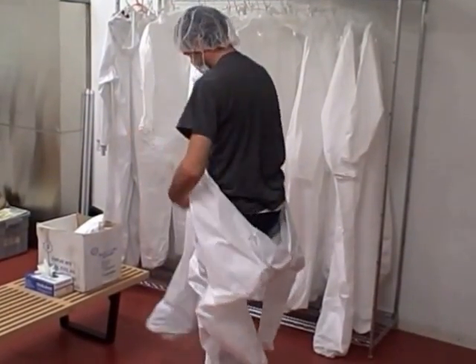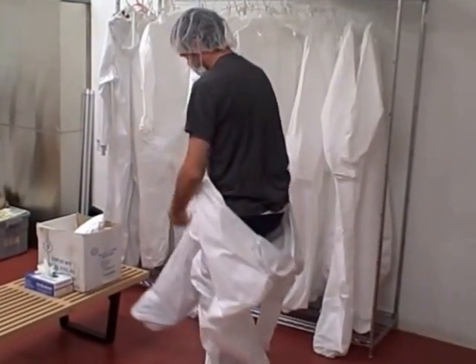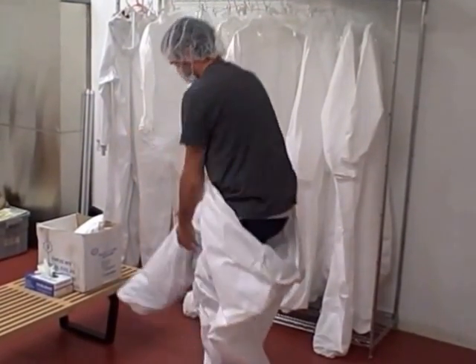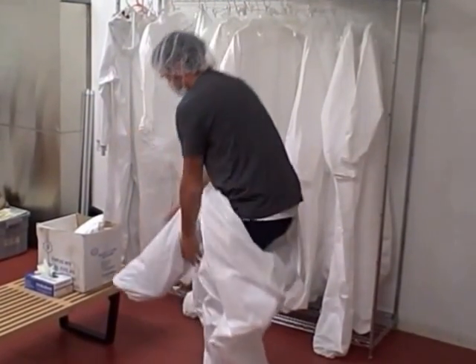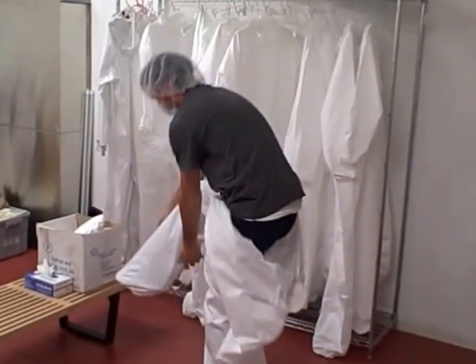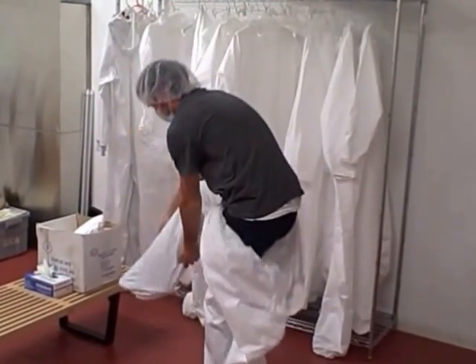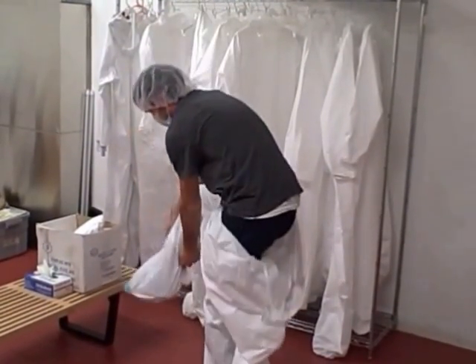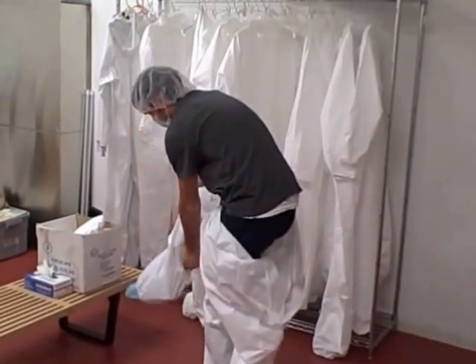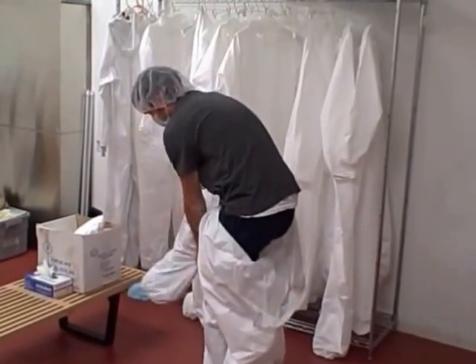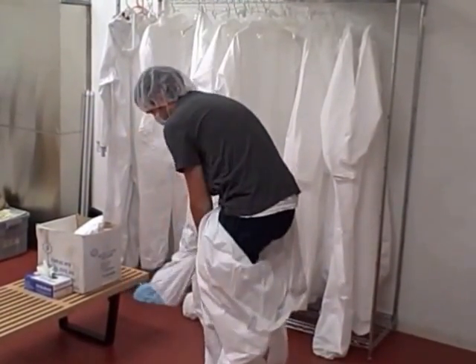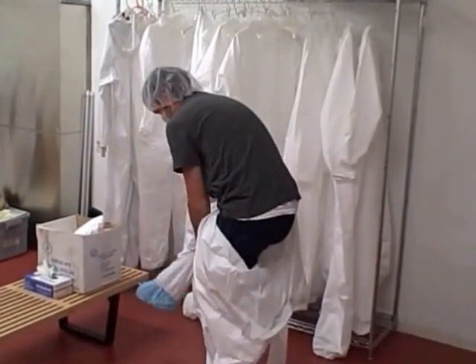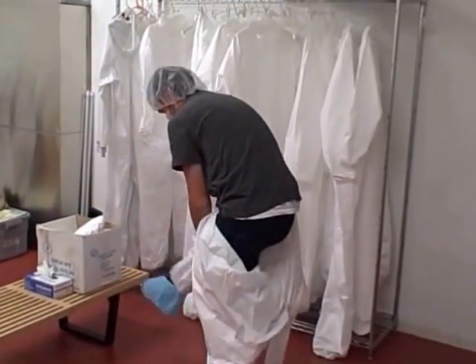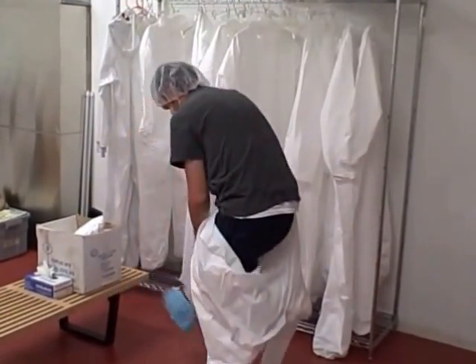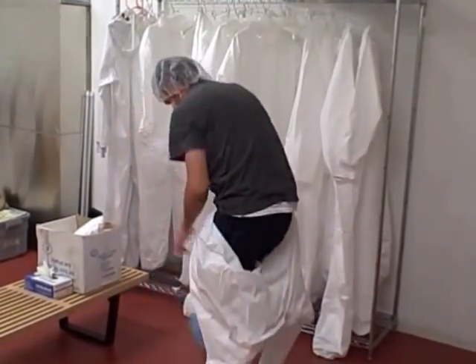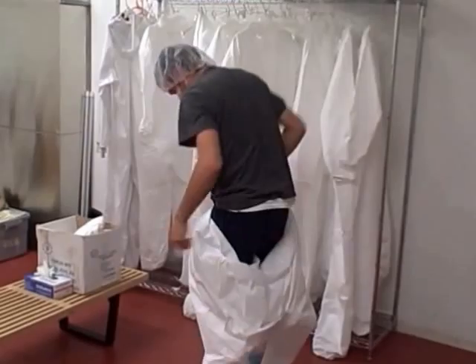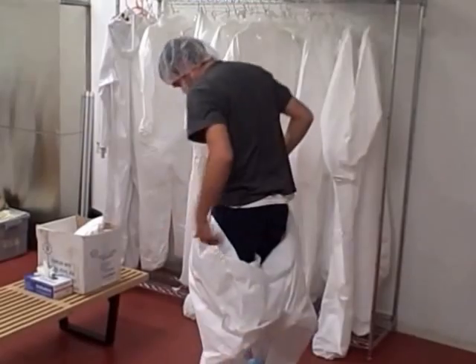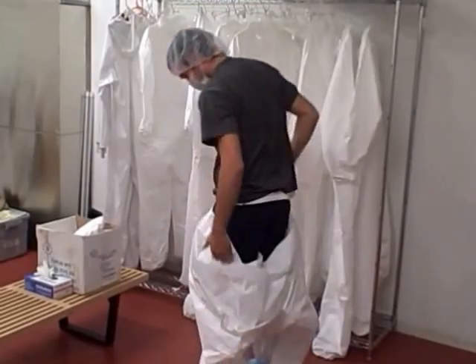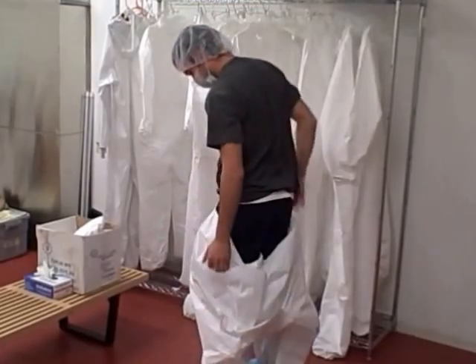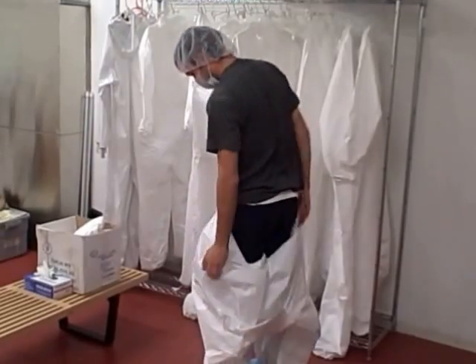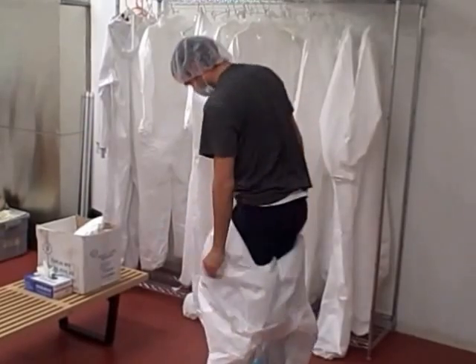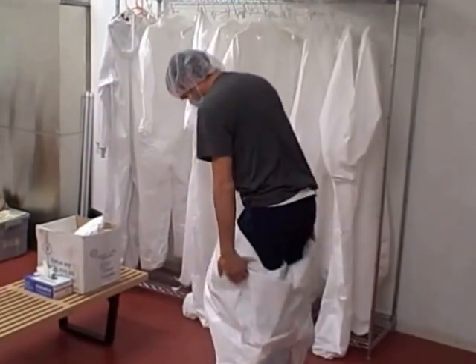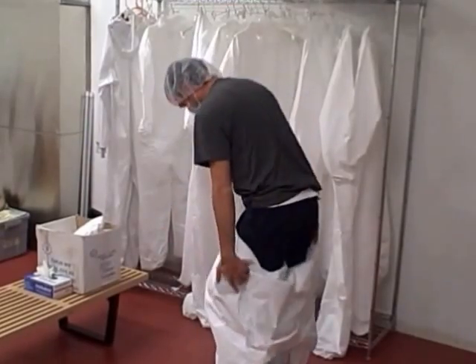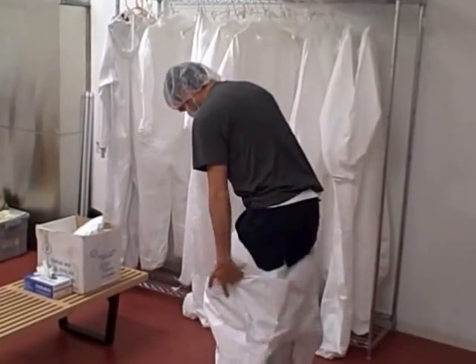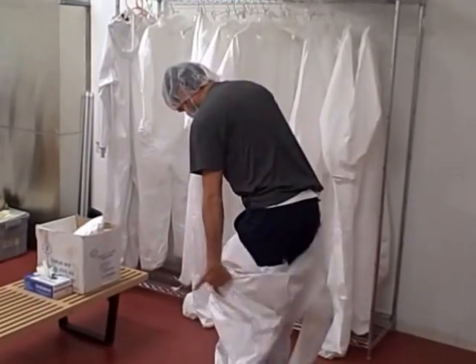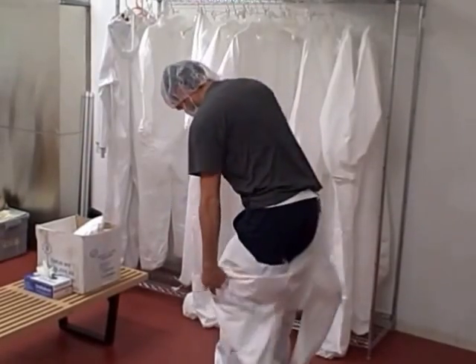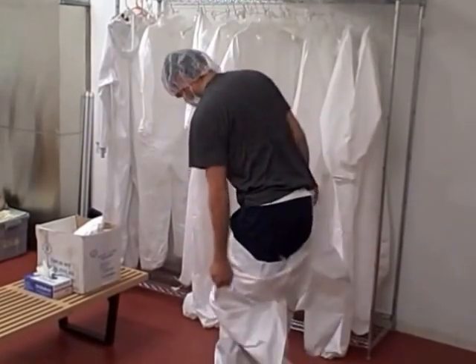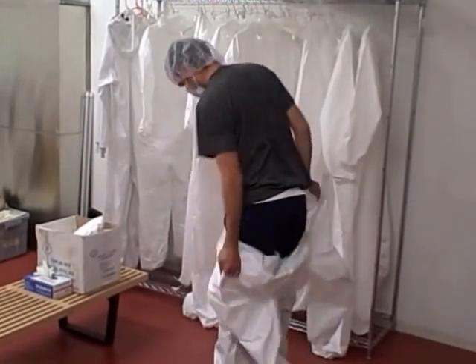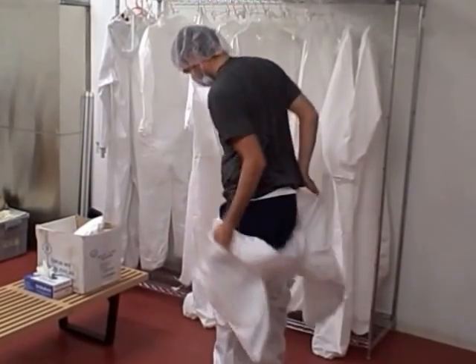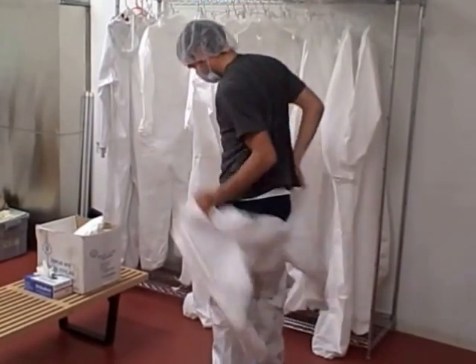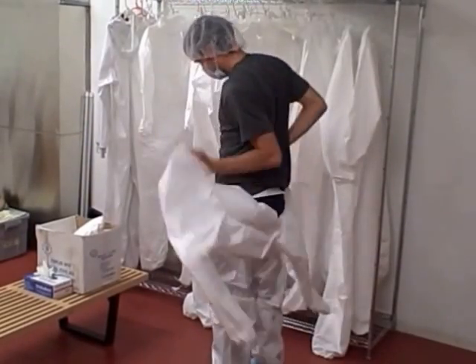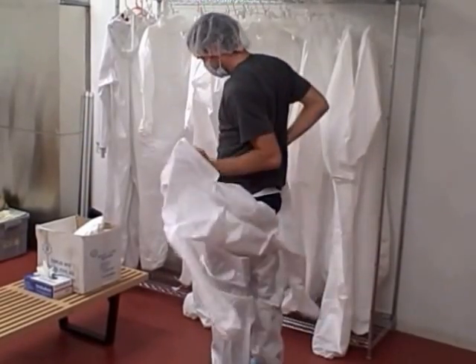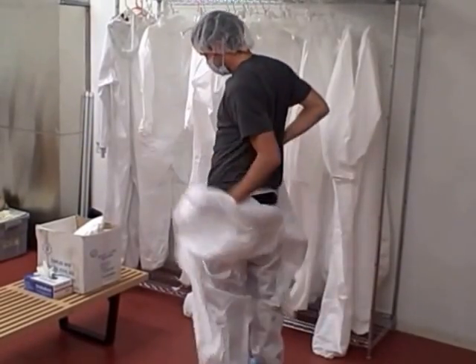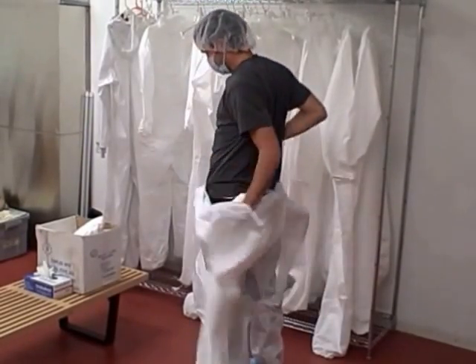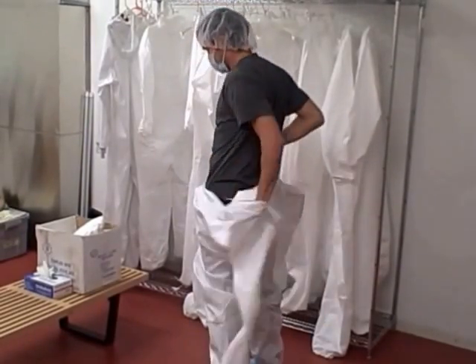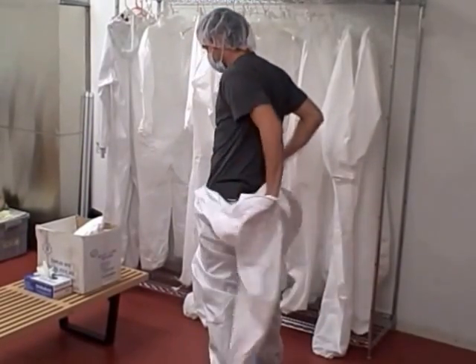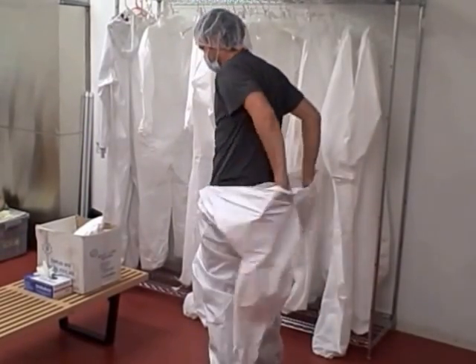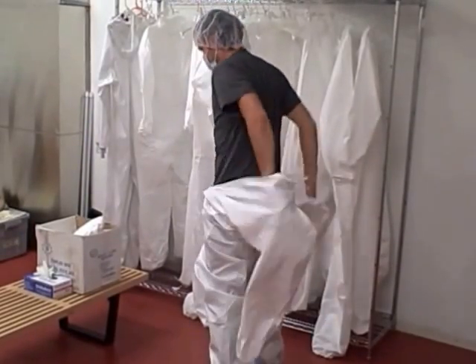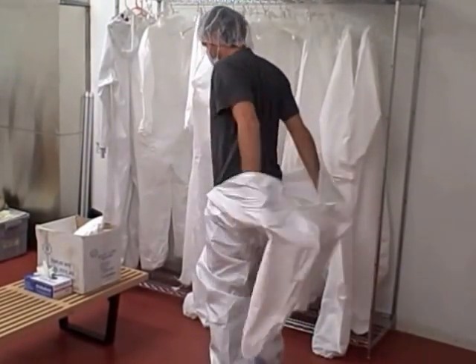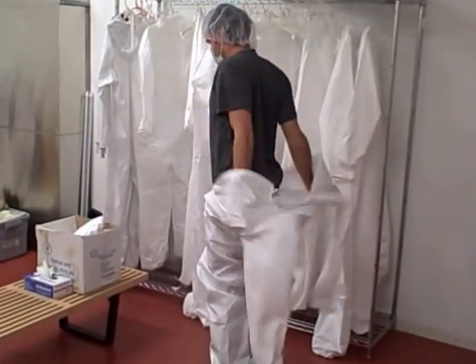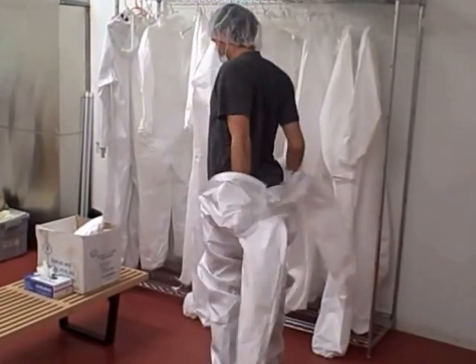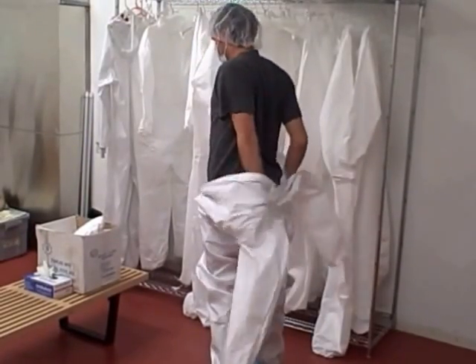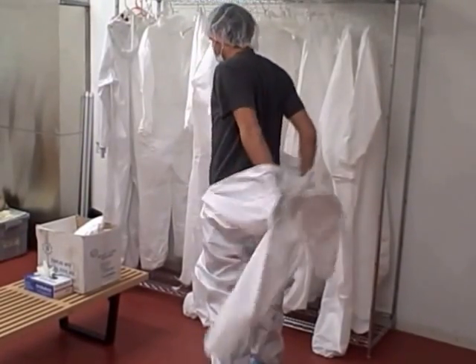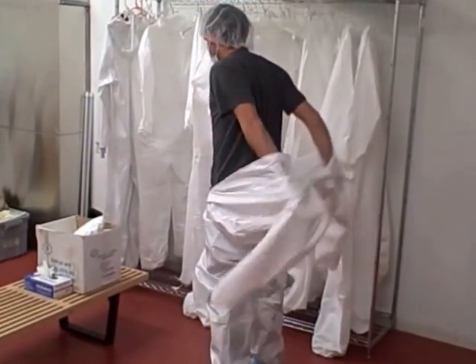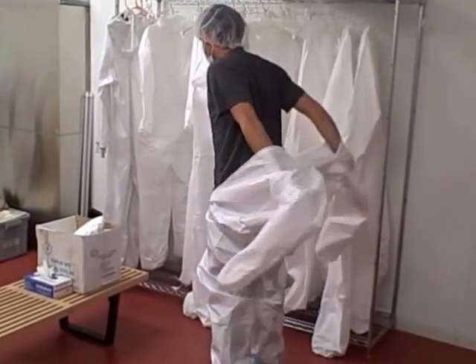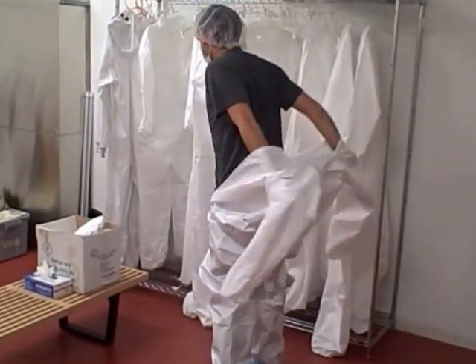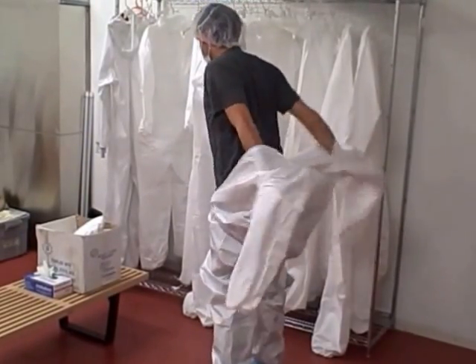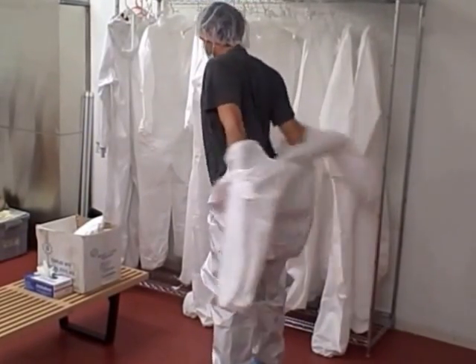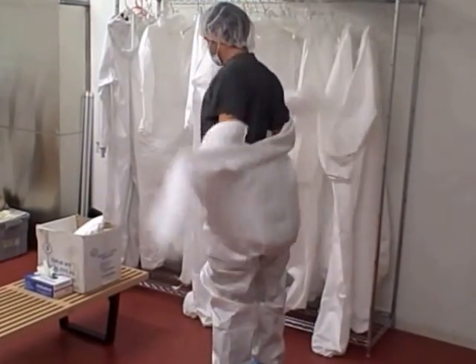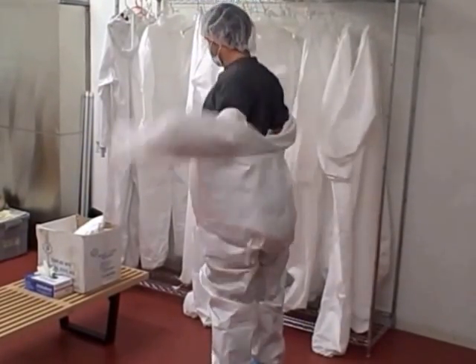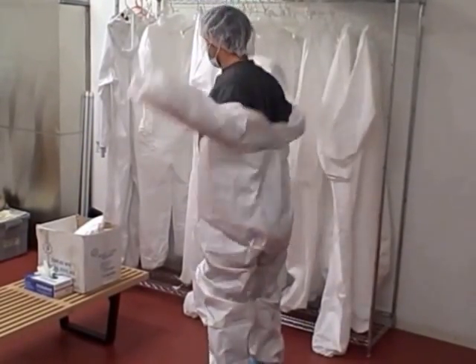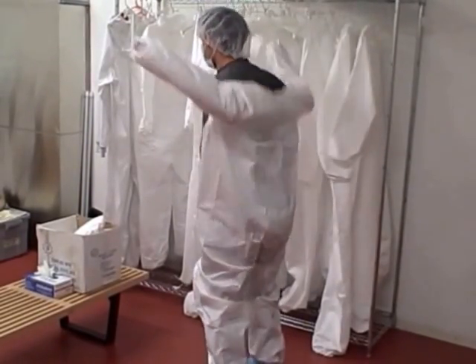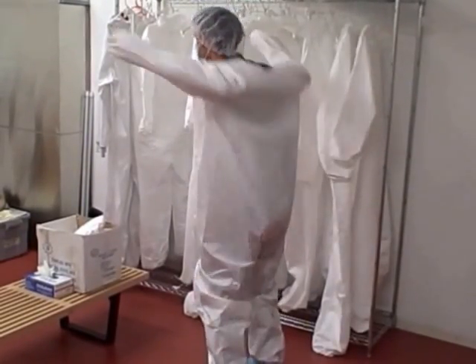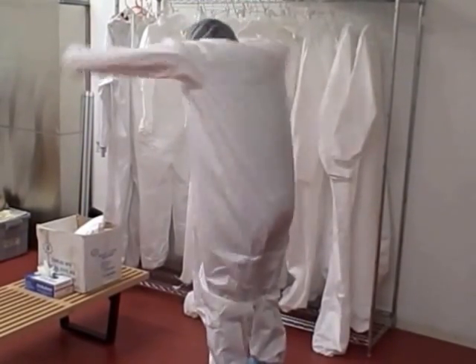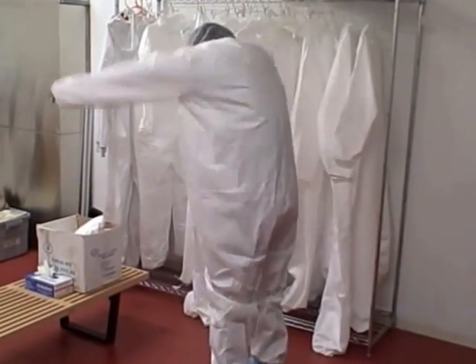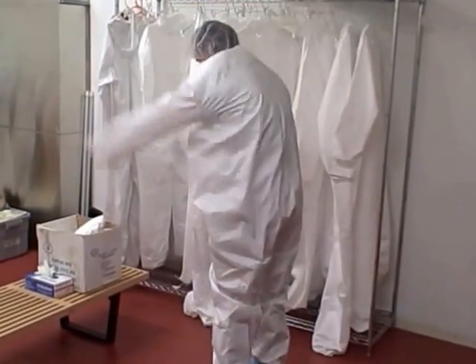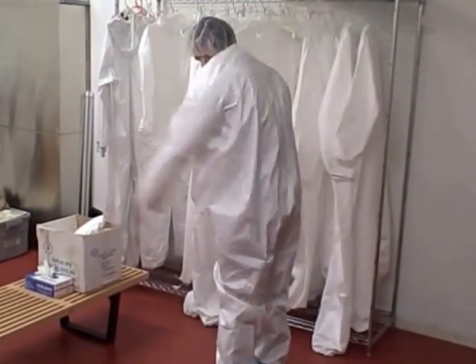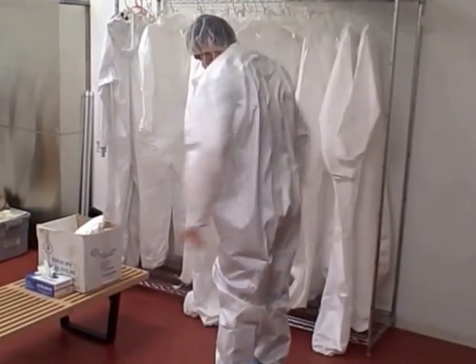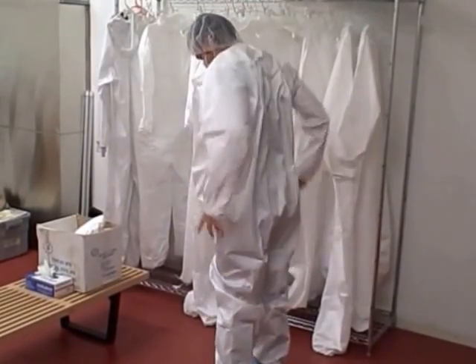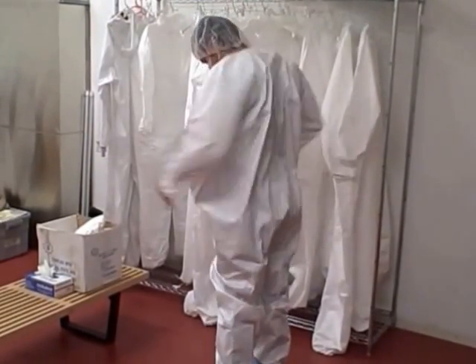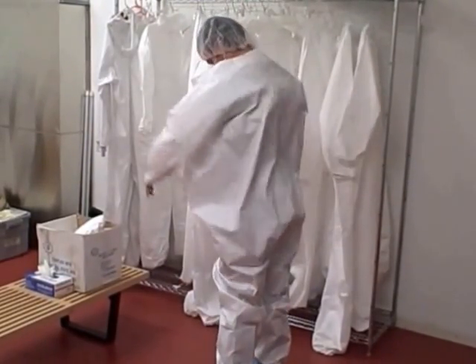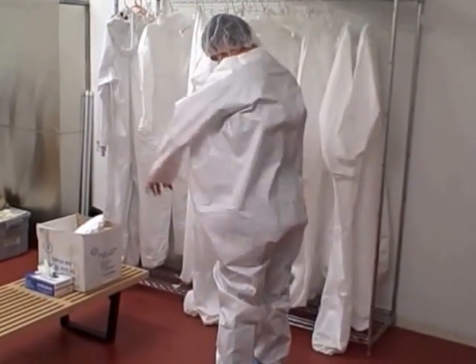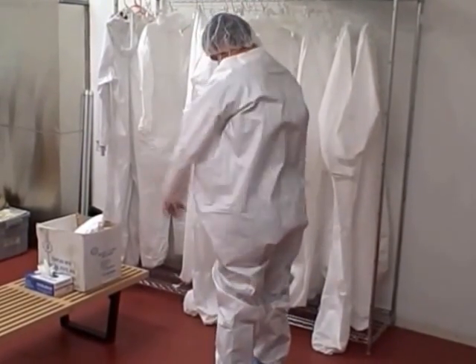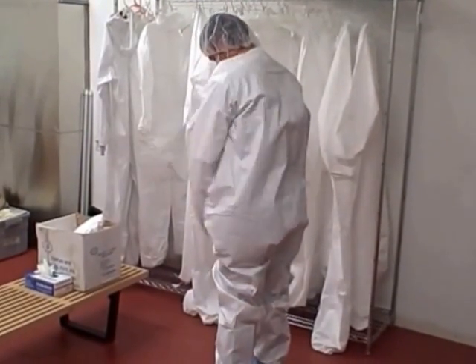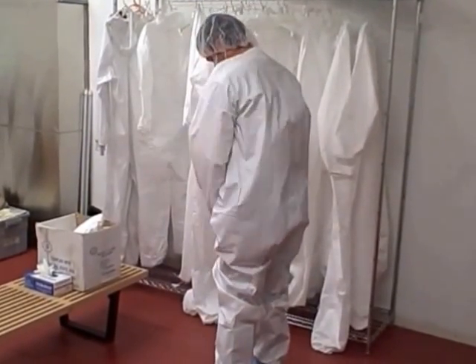Zip up your suit and make sure the leggings of the suit are tucked into the shoe covers. Then take a seat on the bench facing the entrance.